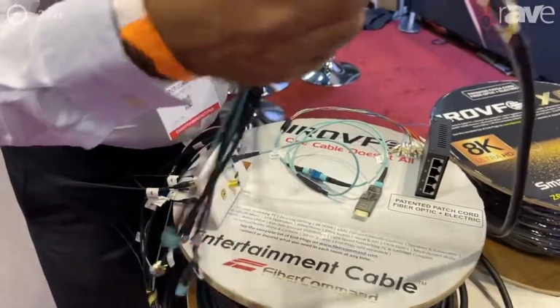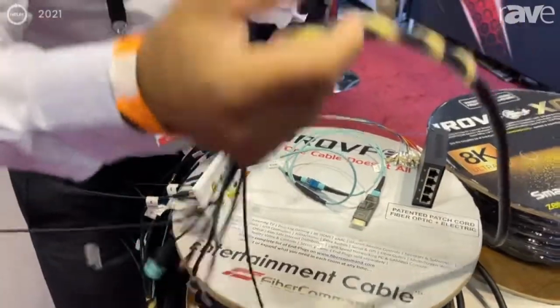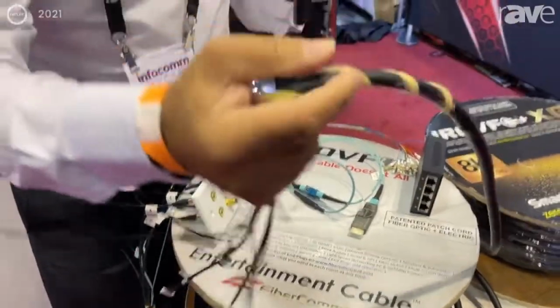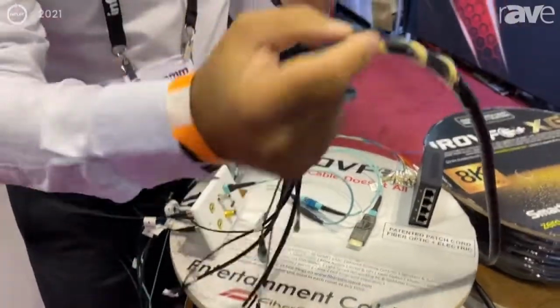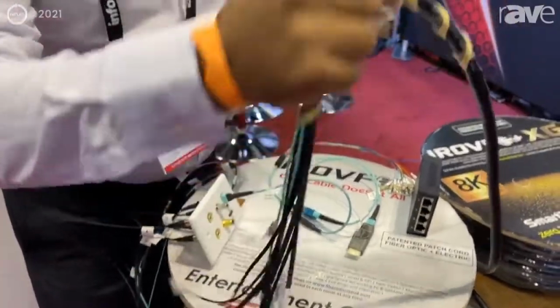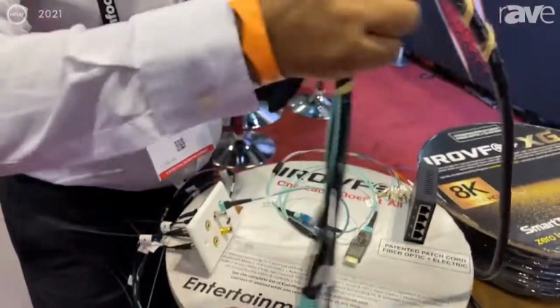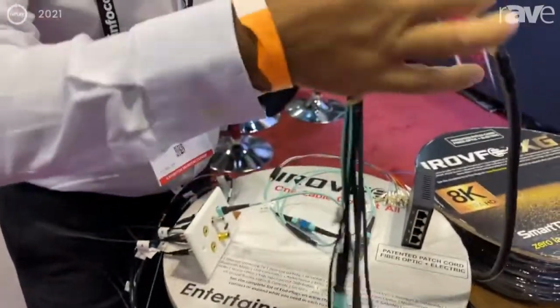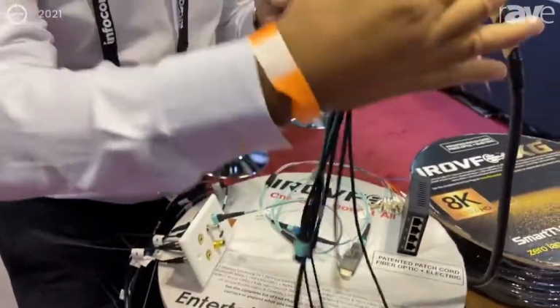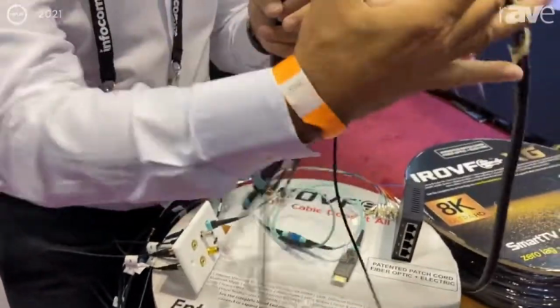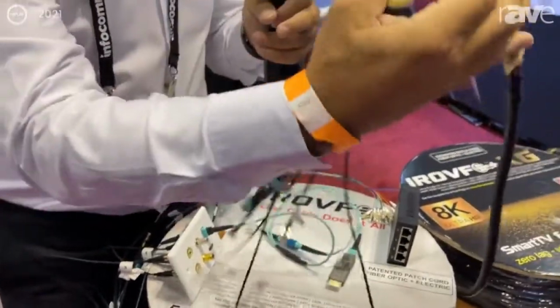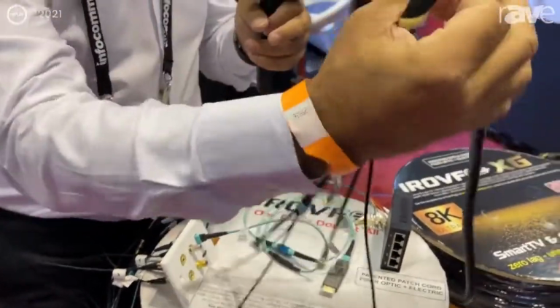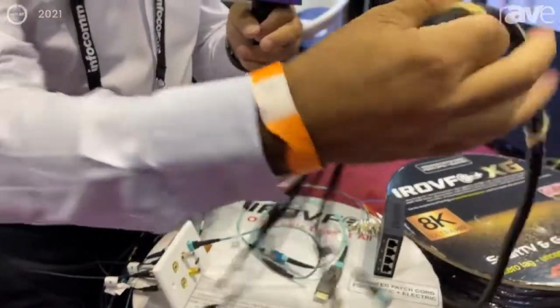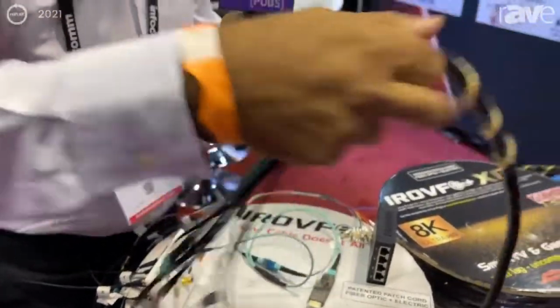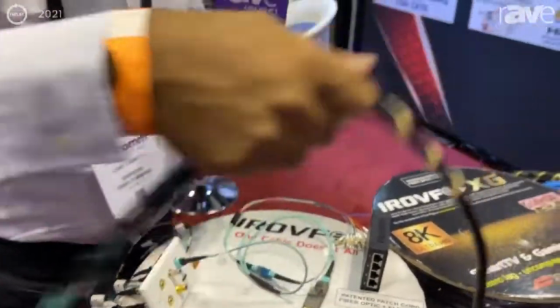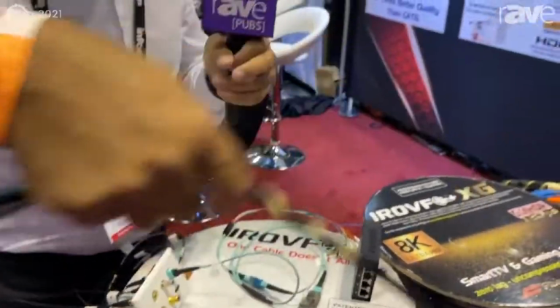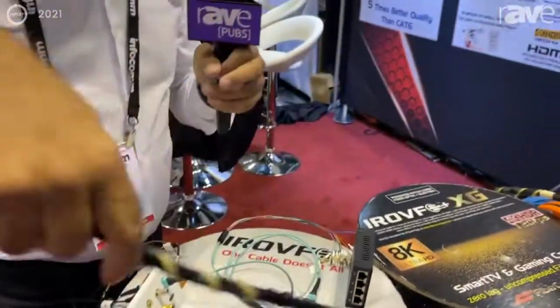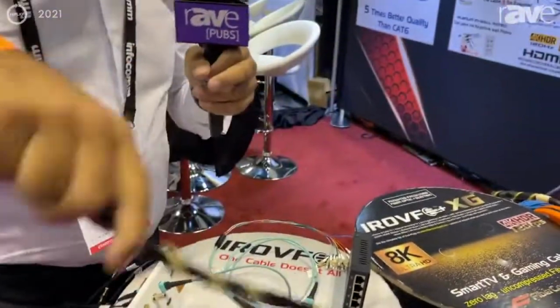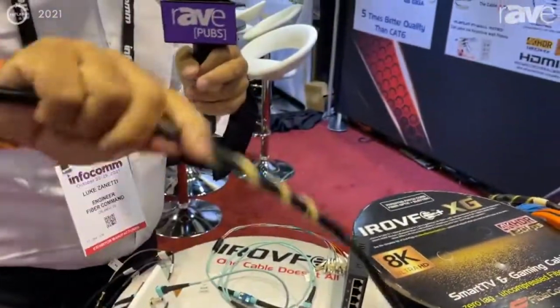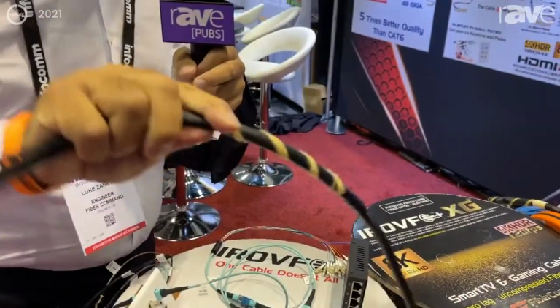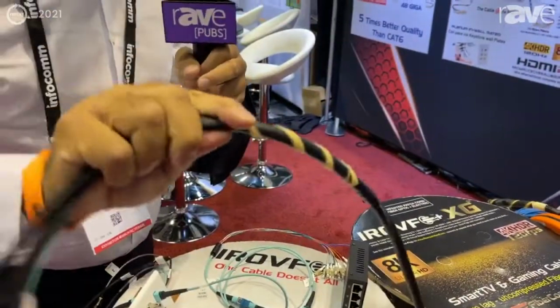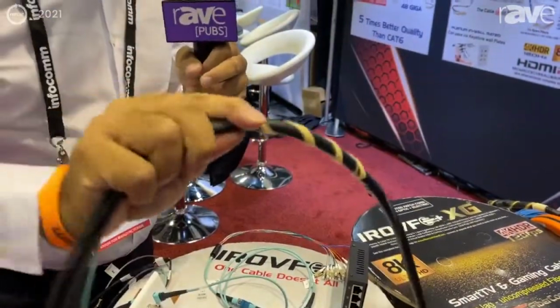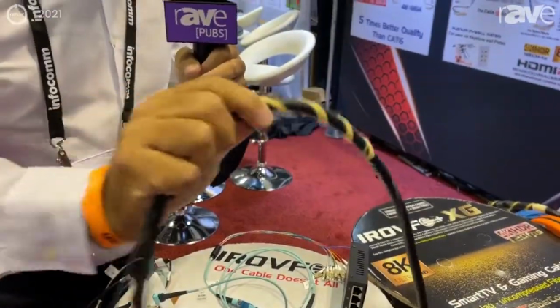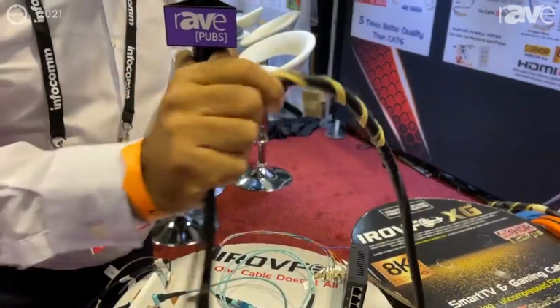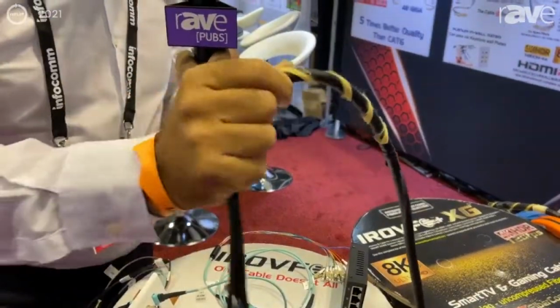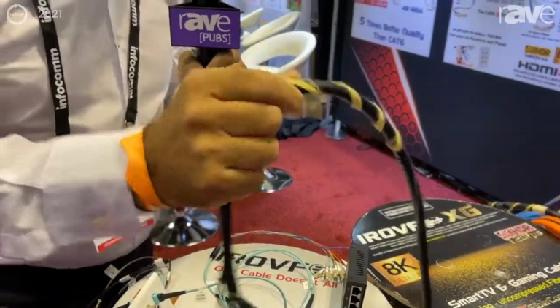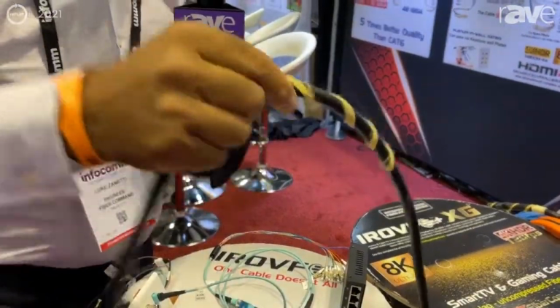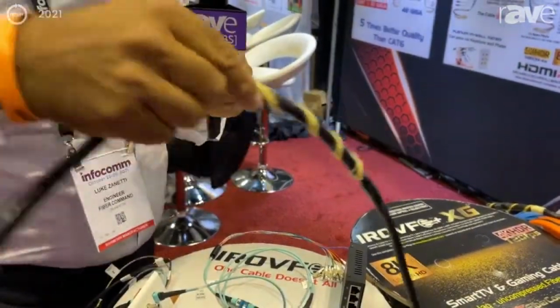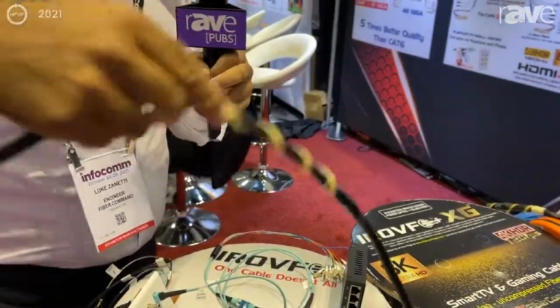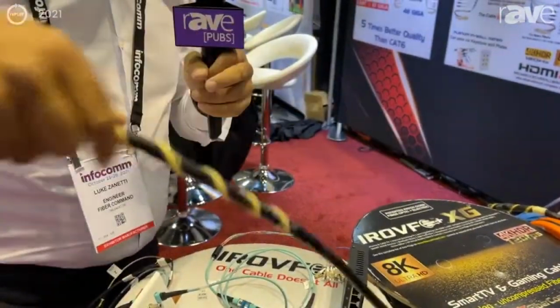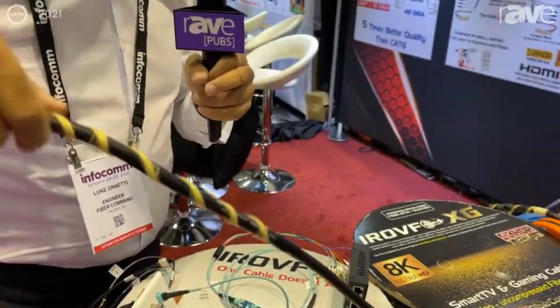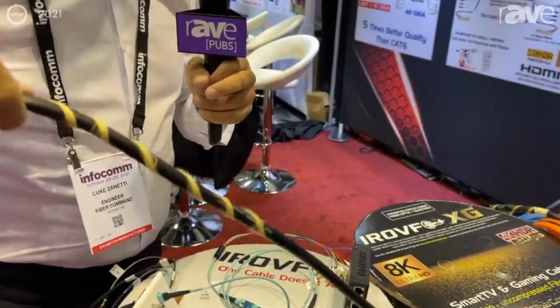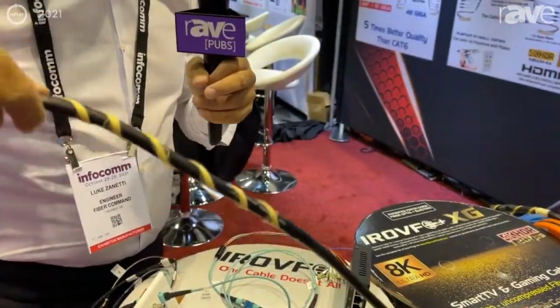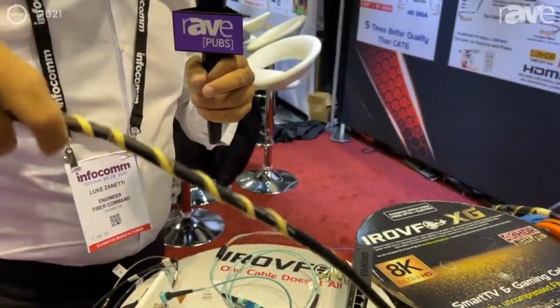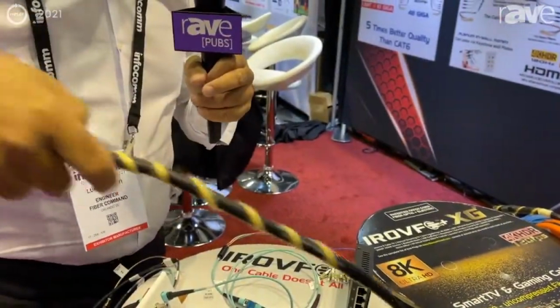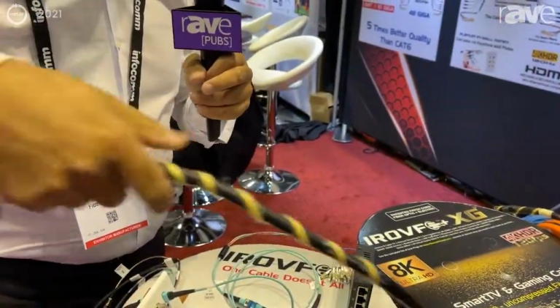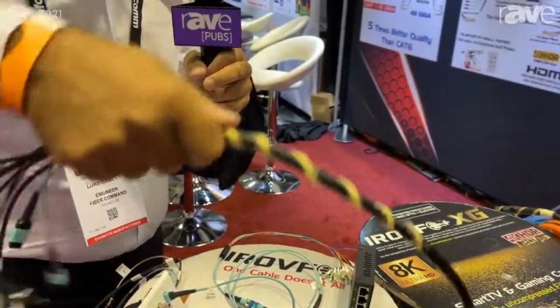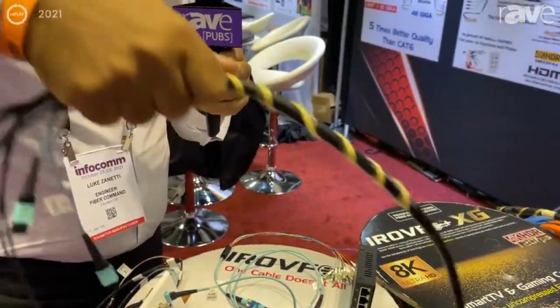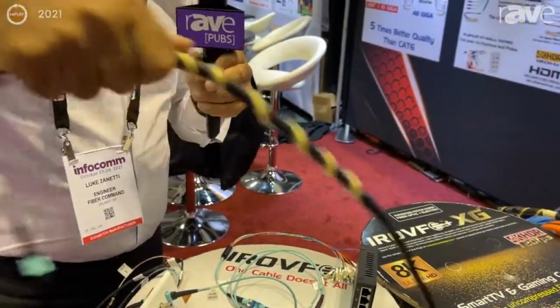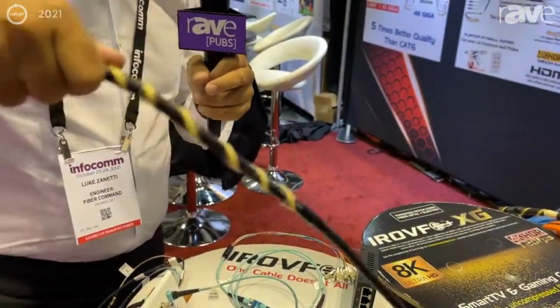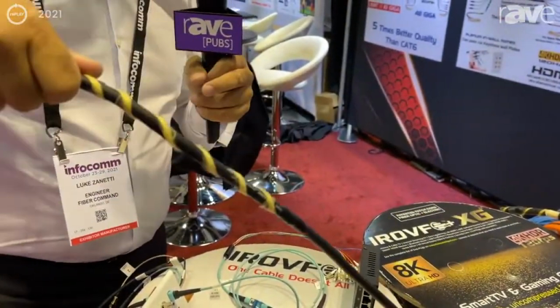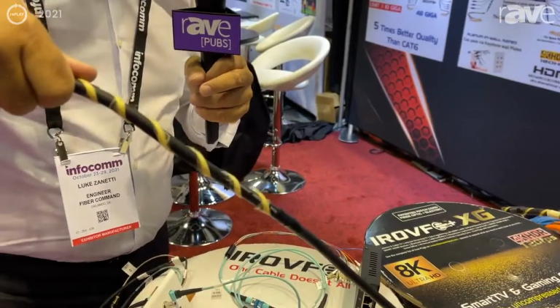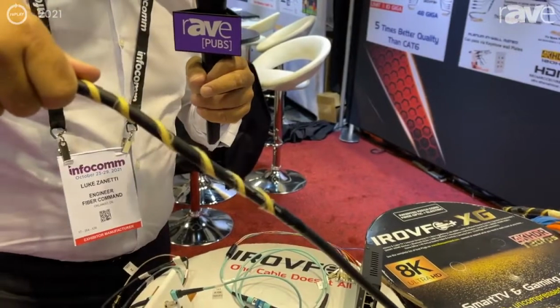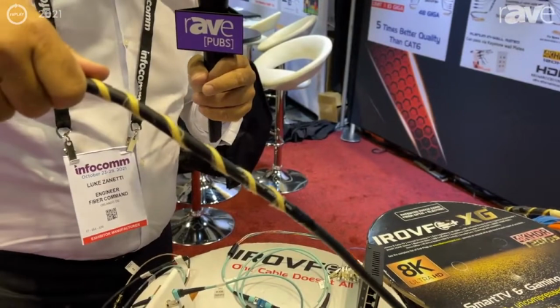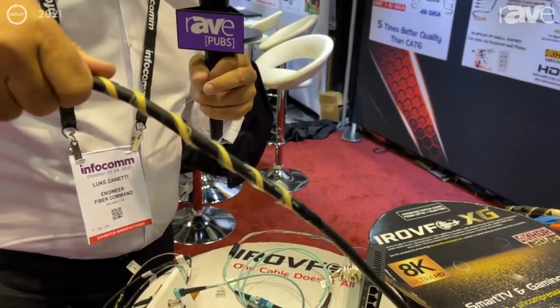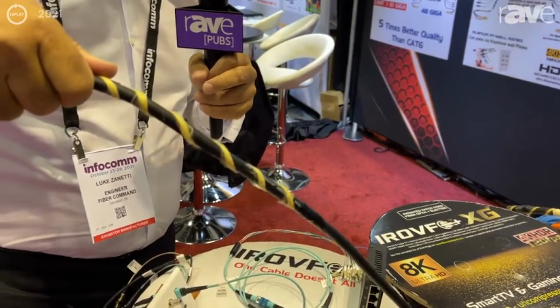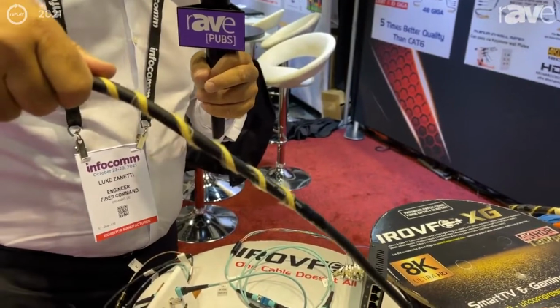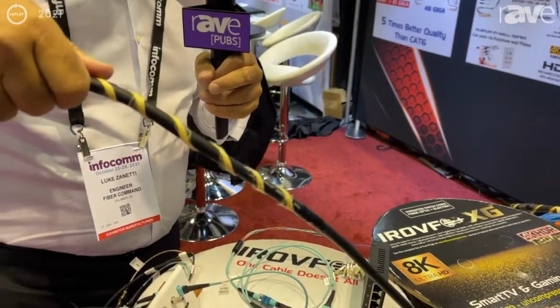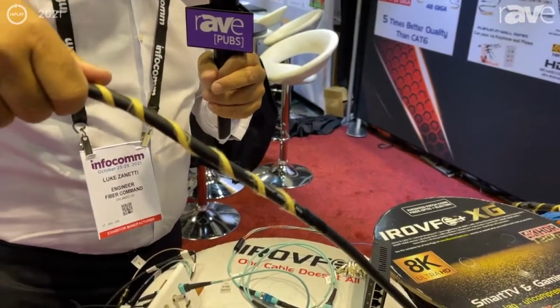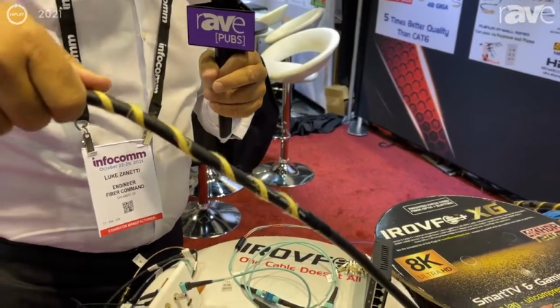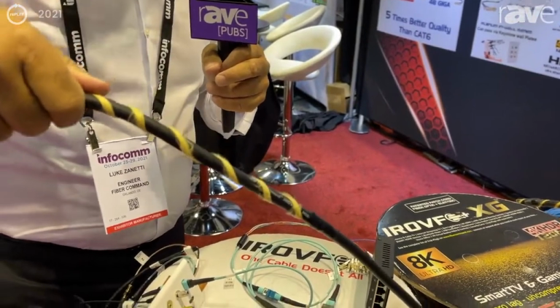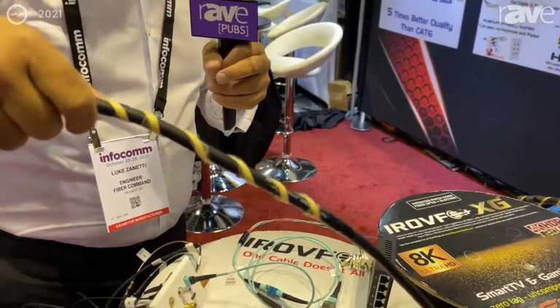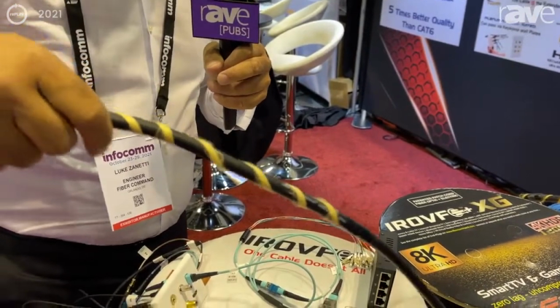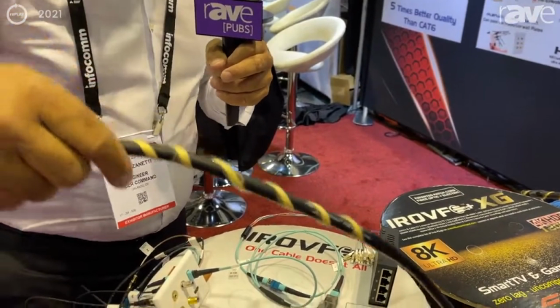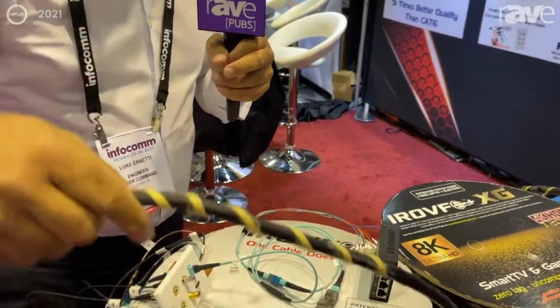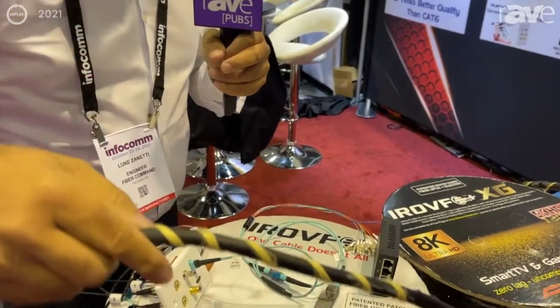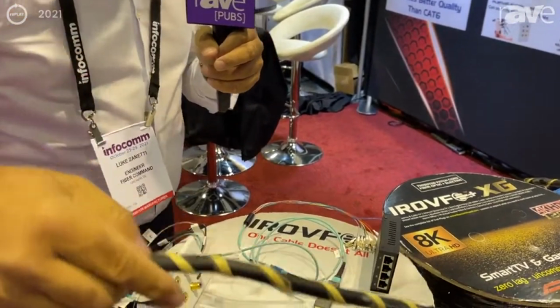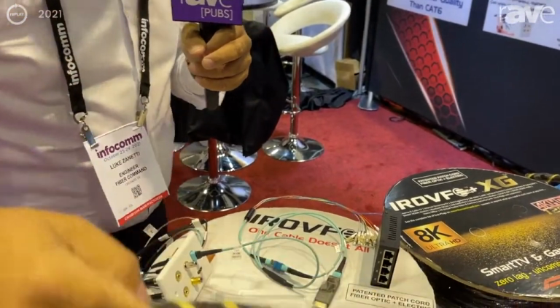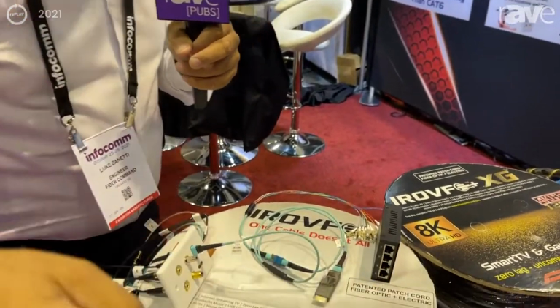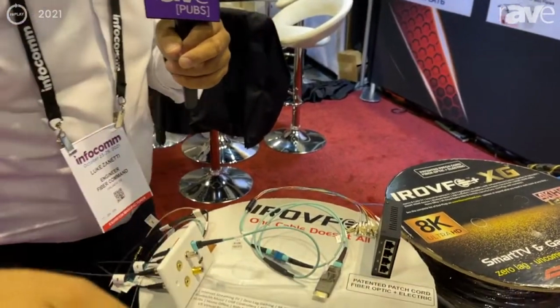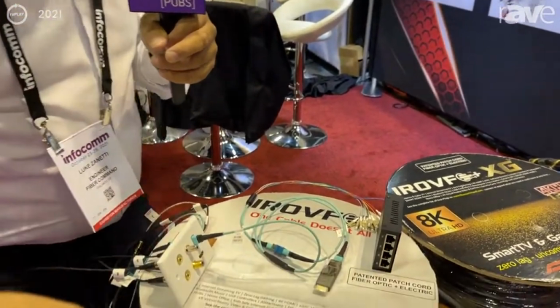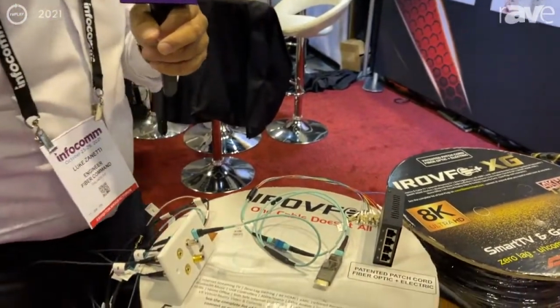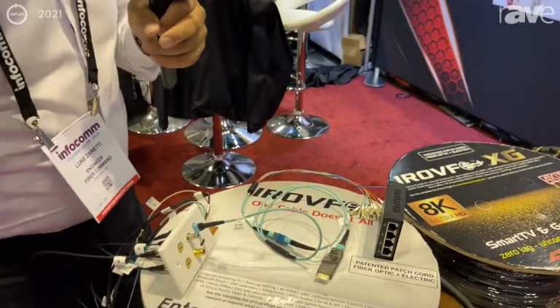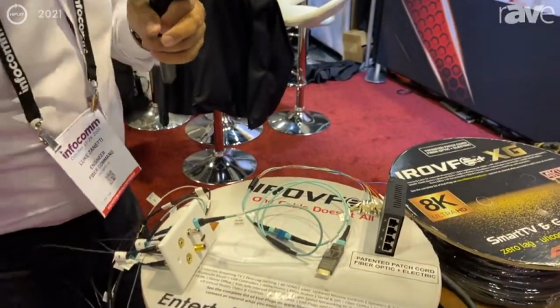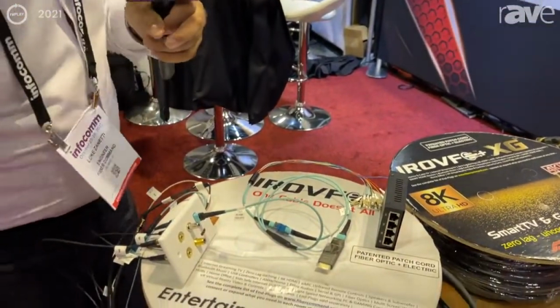With Kevlar, you can bend it, you can just do whatever you want — you can pull a car with this cable. So it's absolutely indestructible.